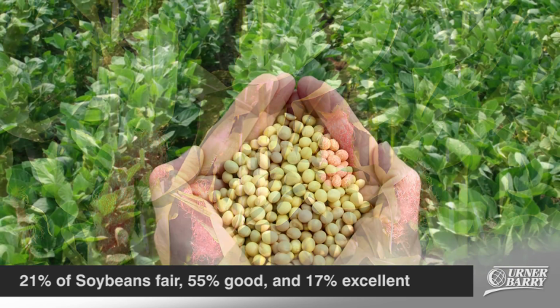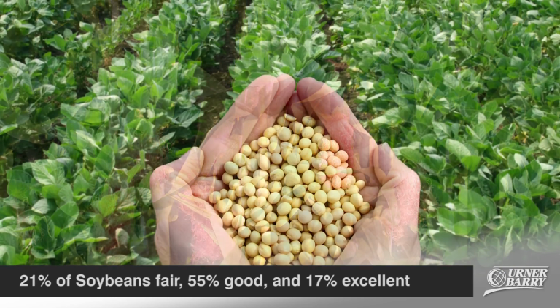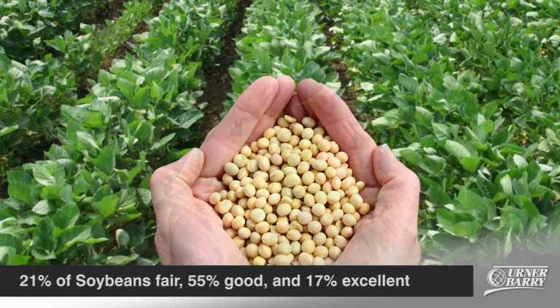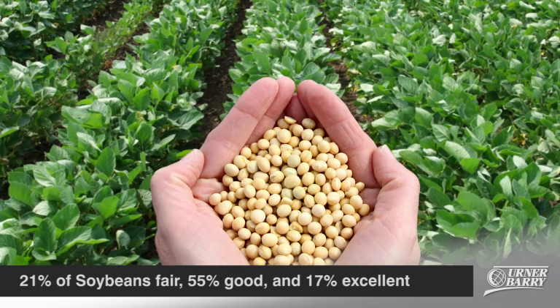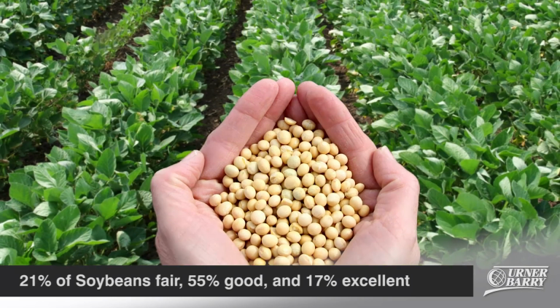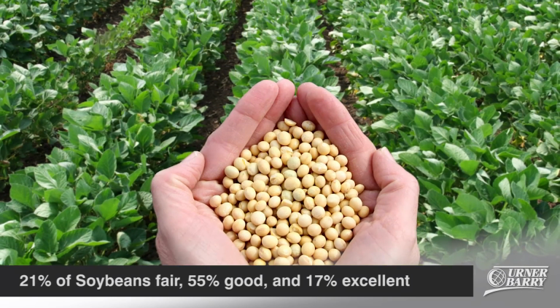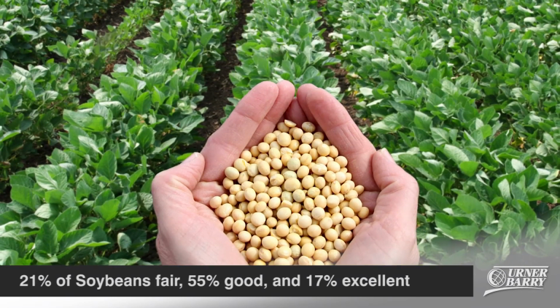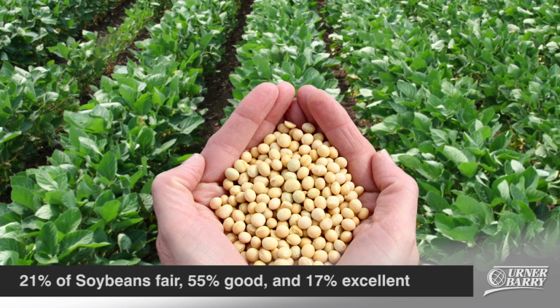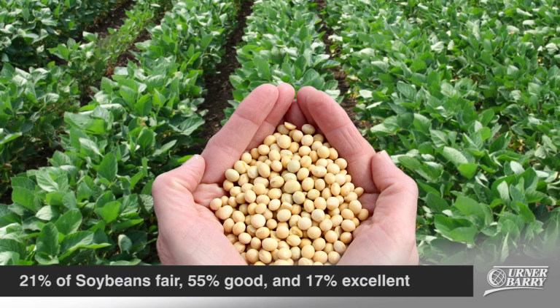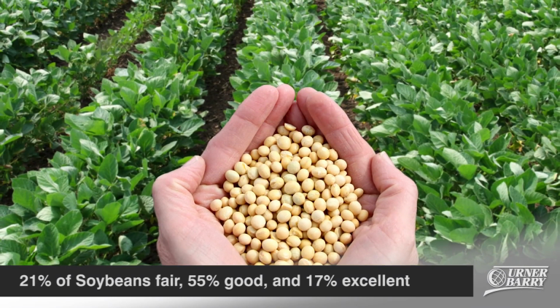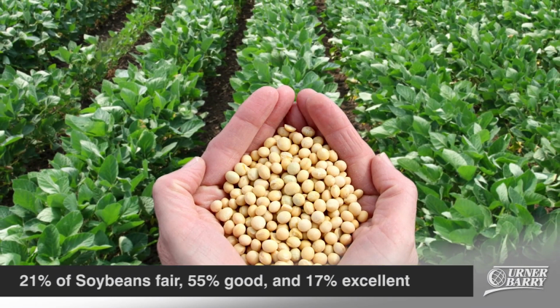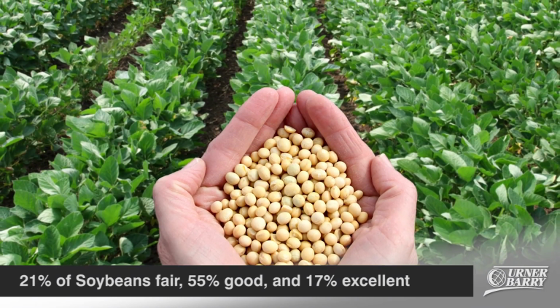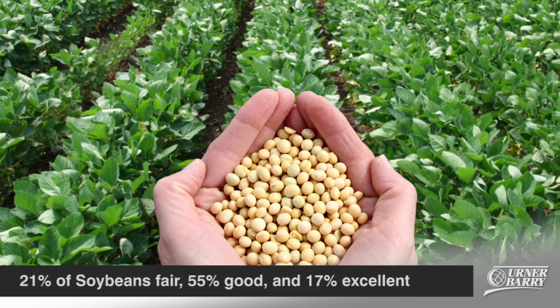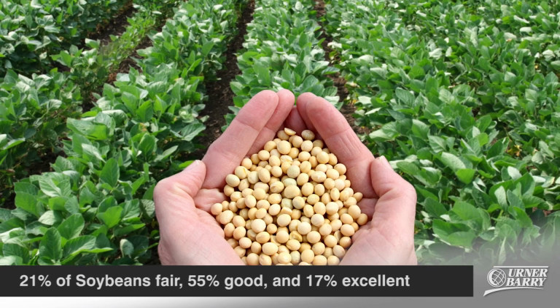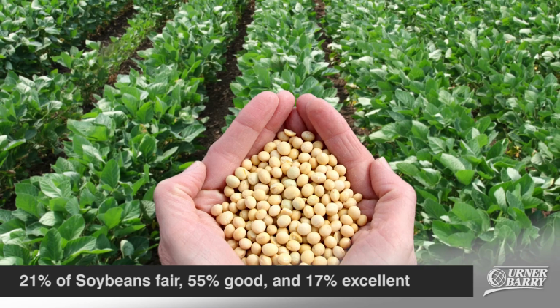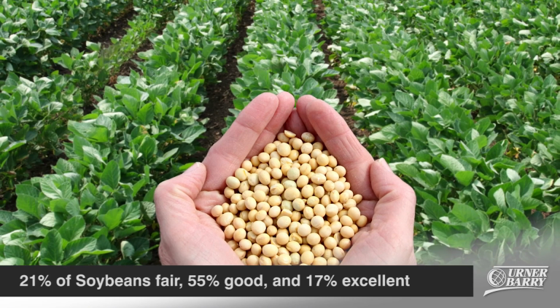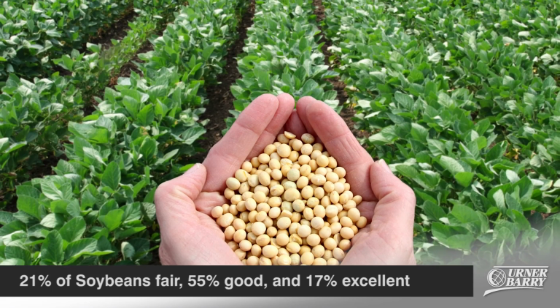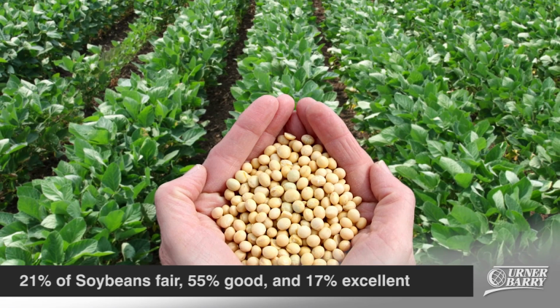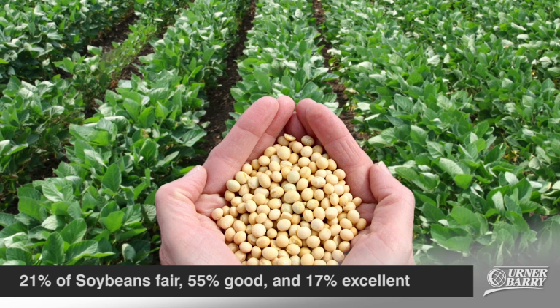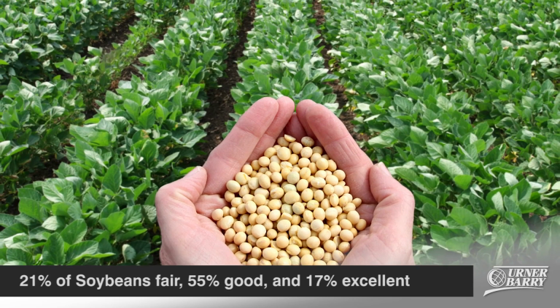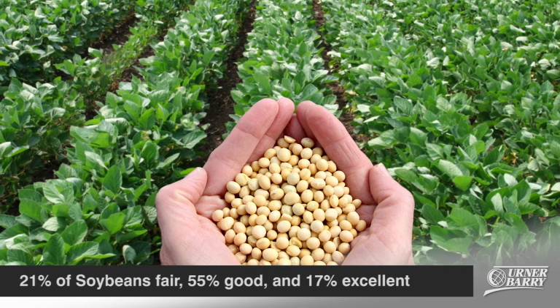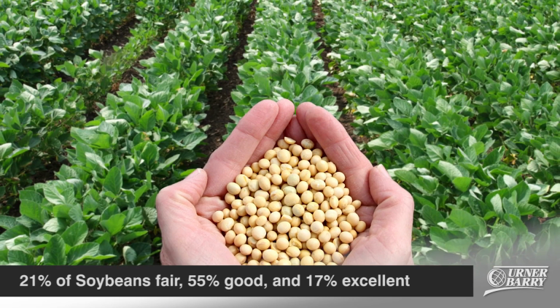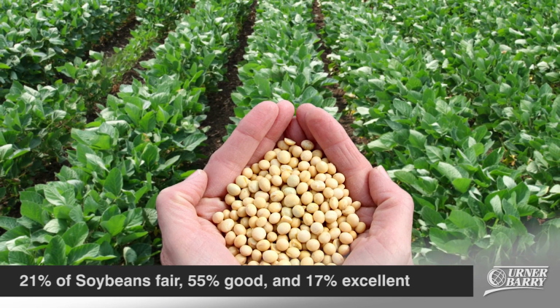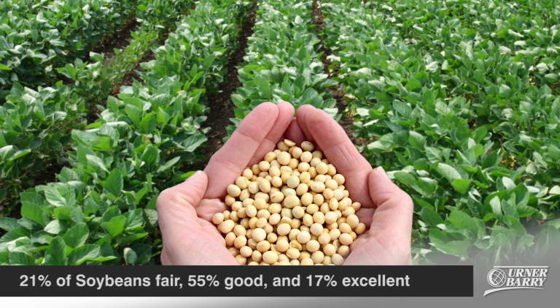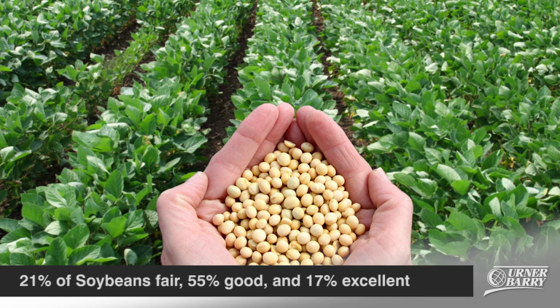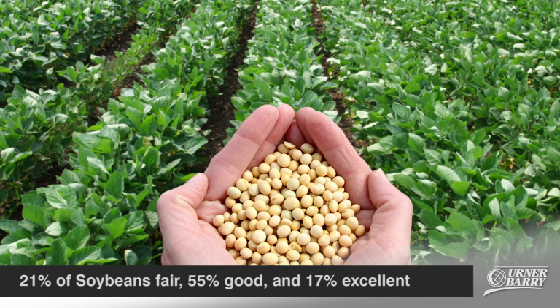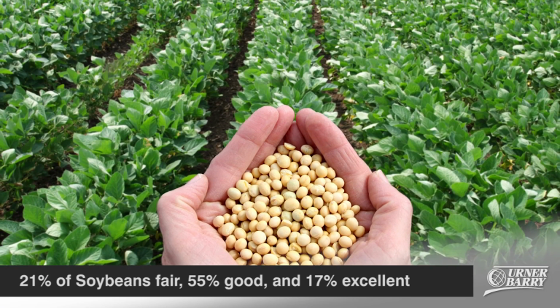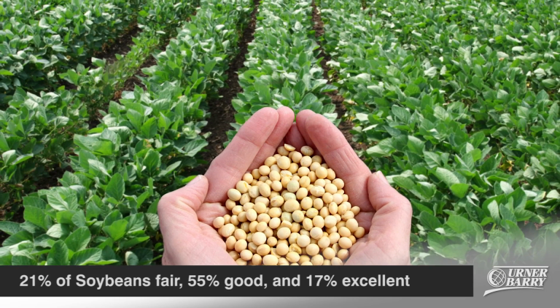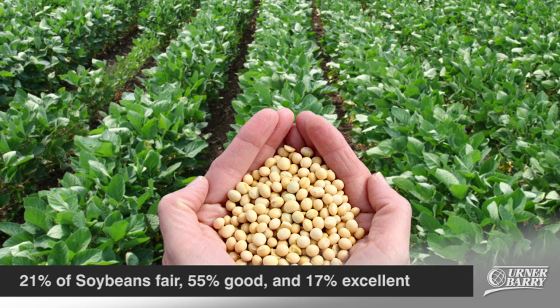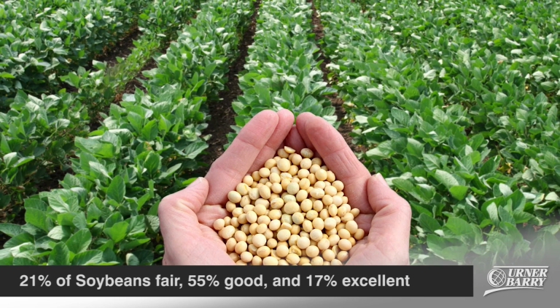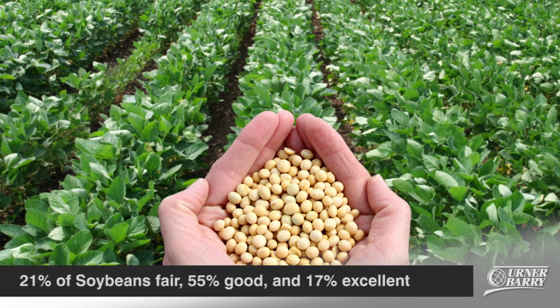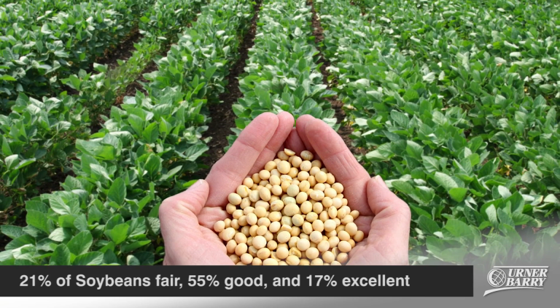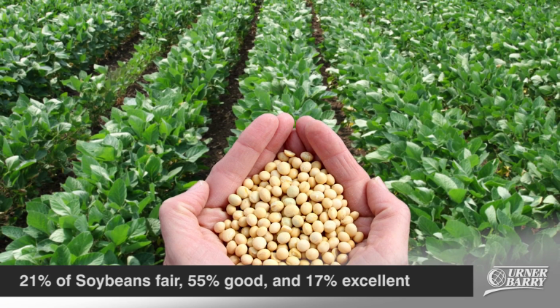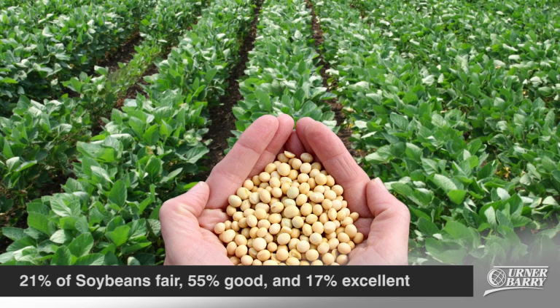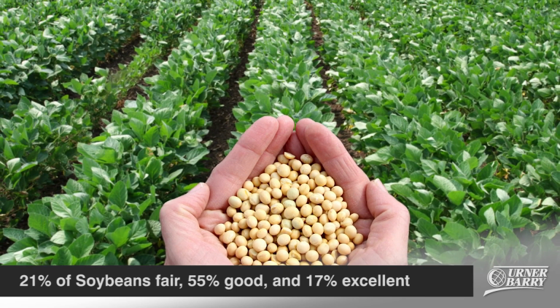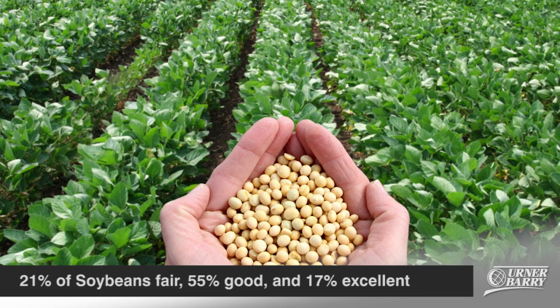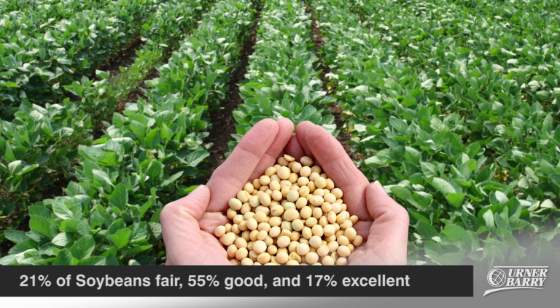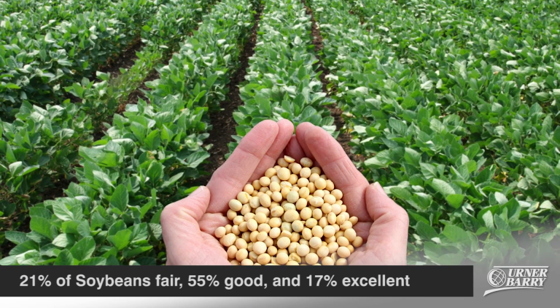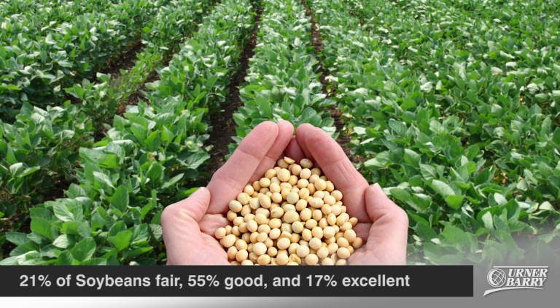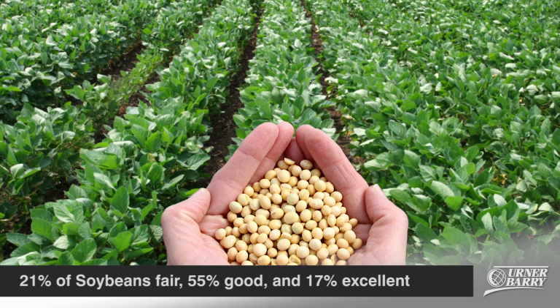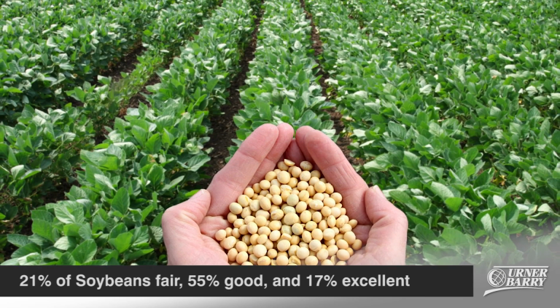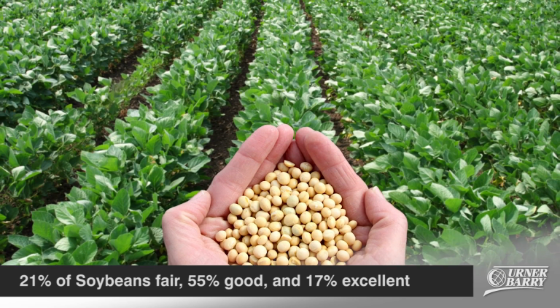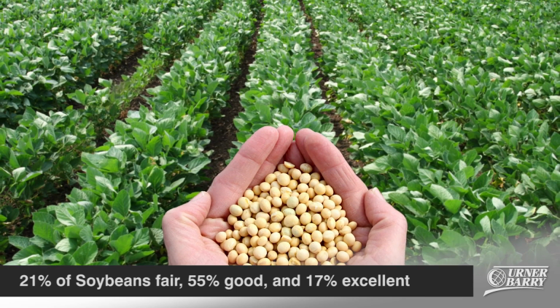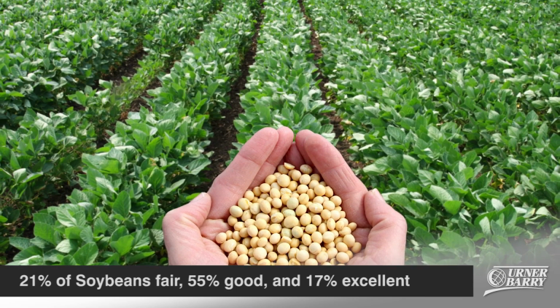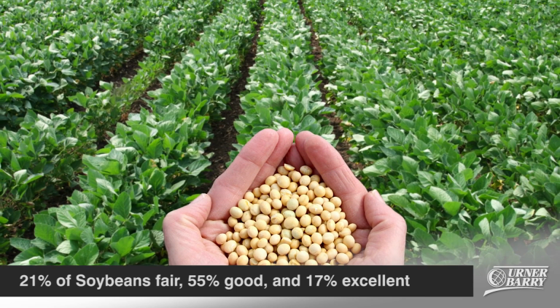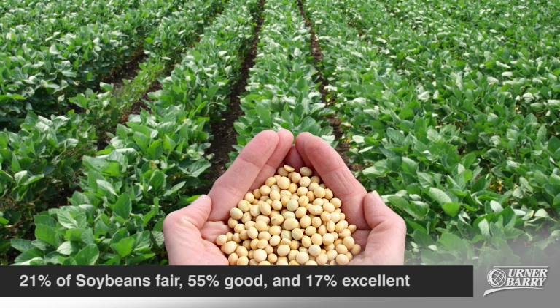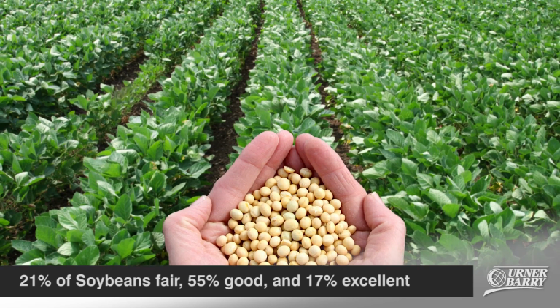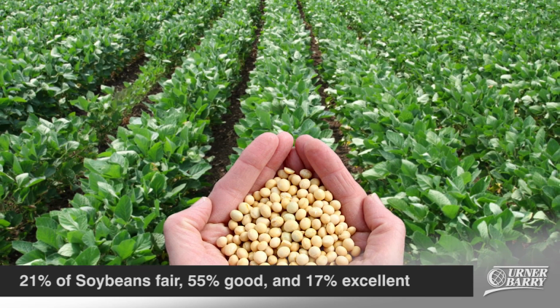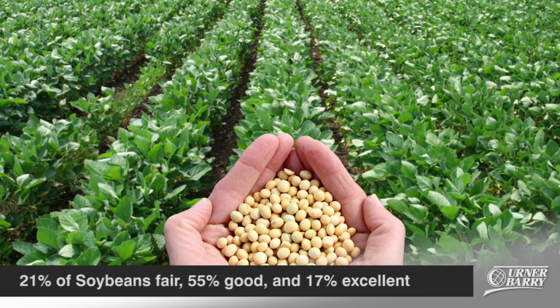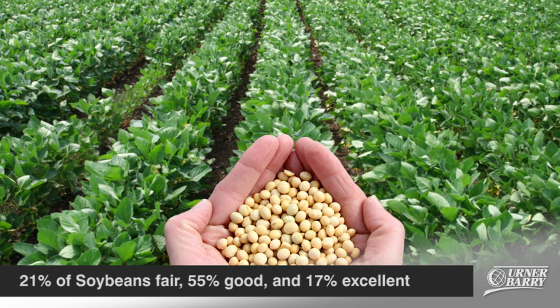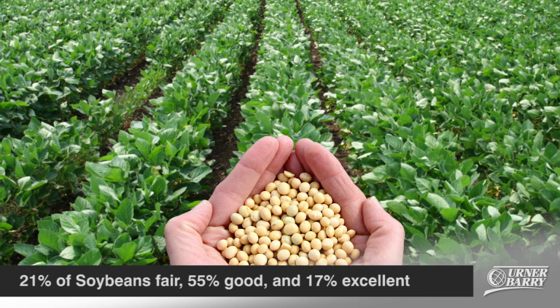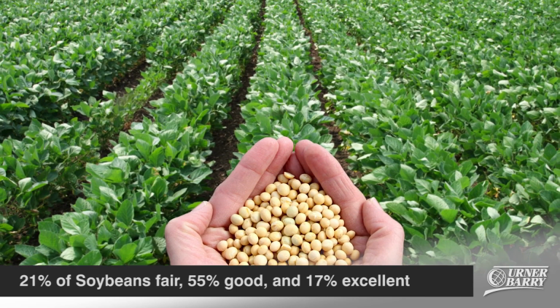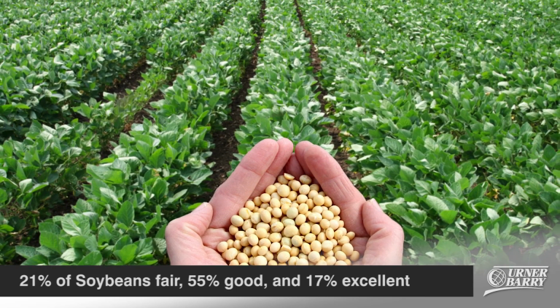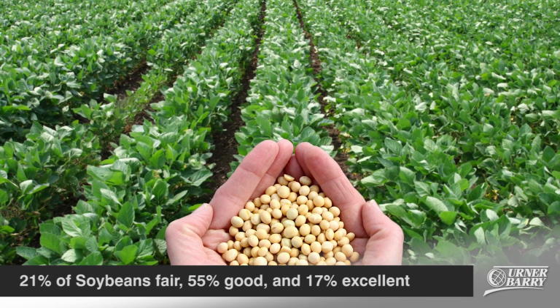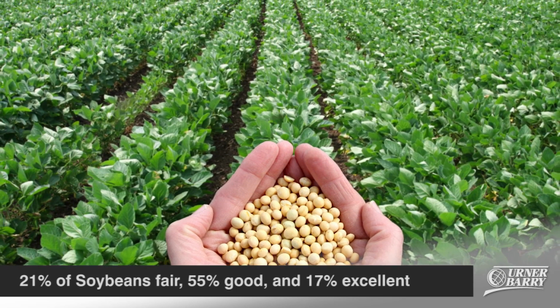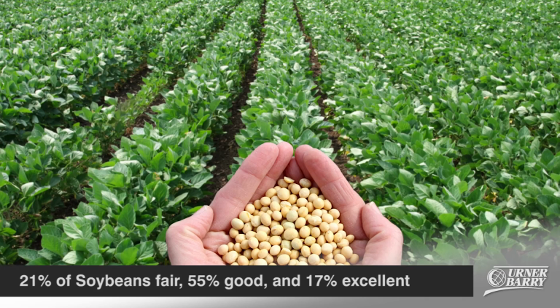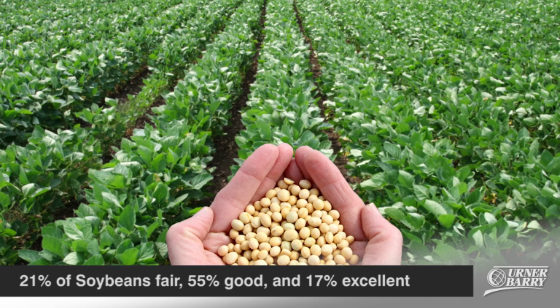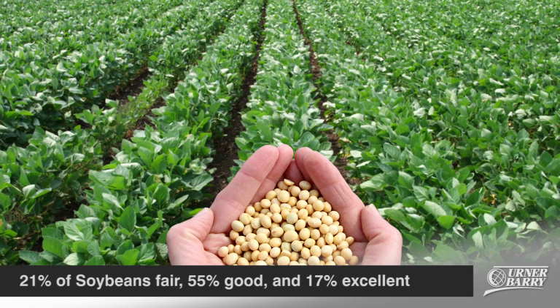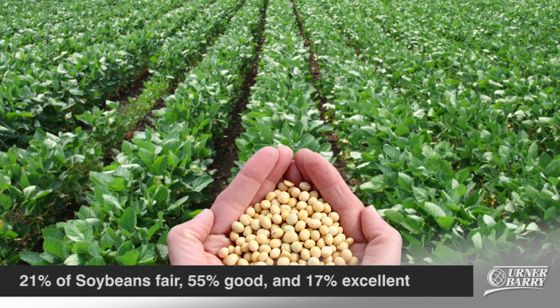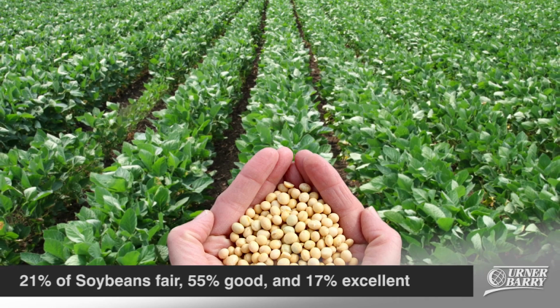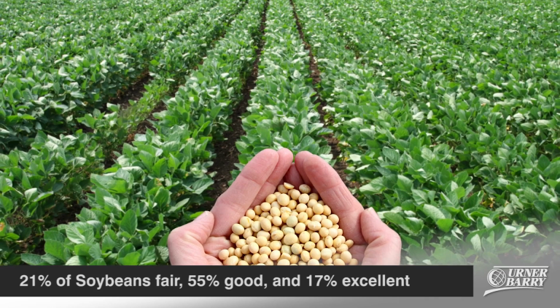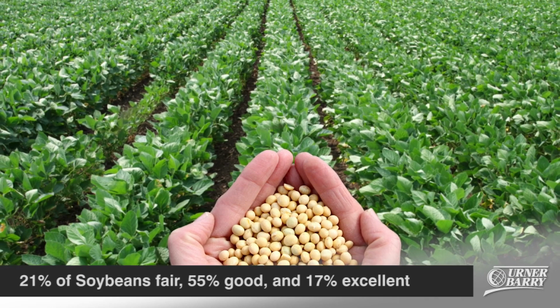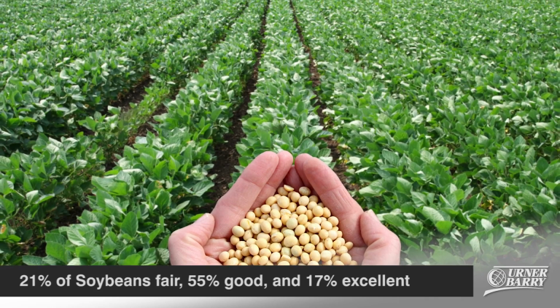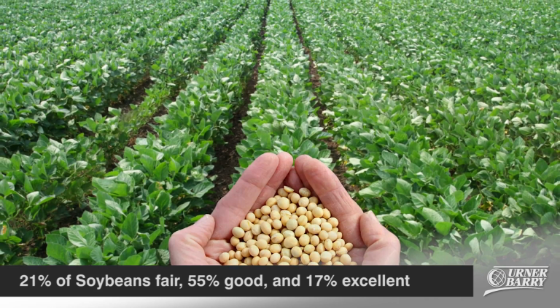The soybean condition is nearly unchanged from the previous week, with 21 percent rated fair, 55 percent good, and 17 percent in excellent condition.